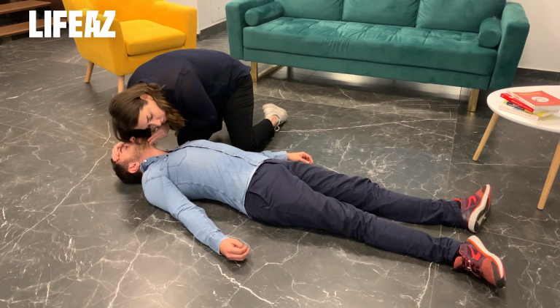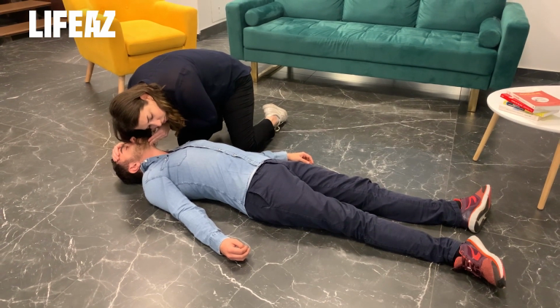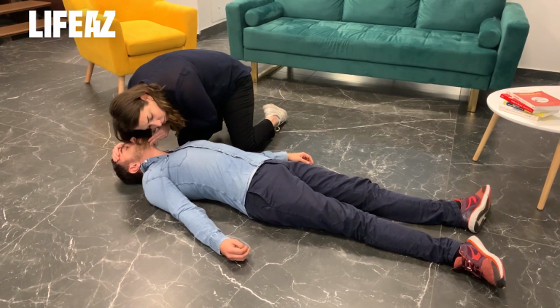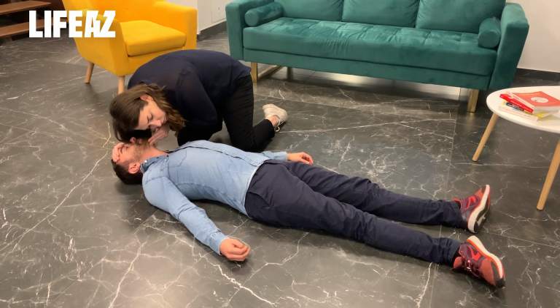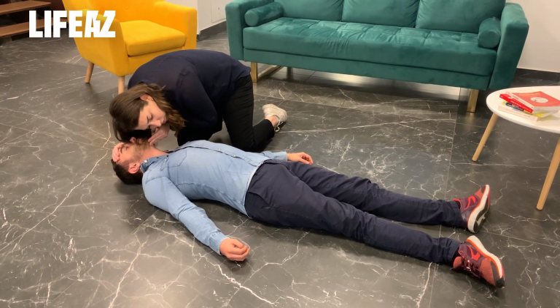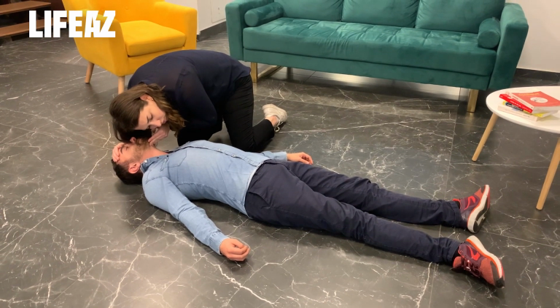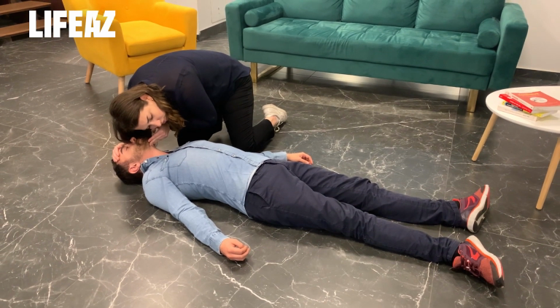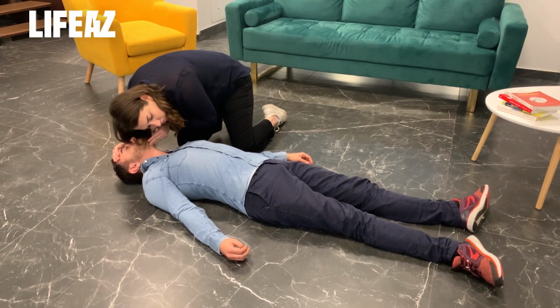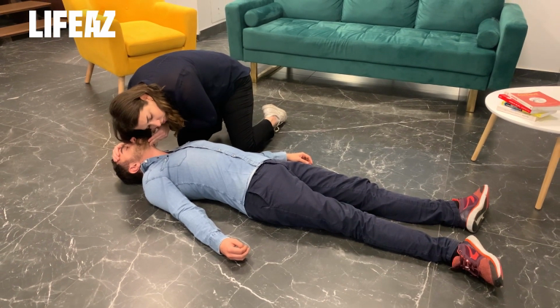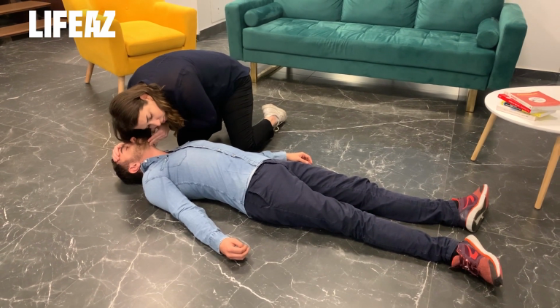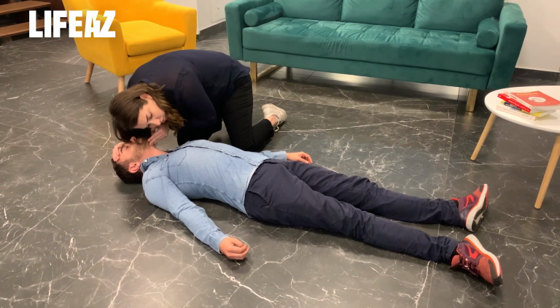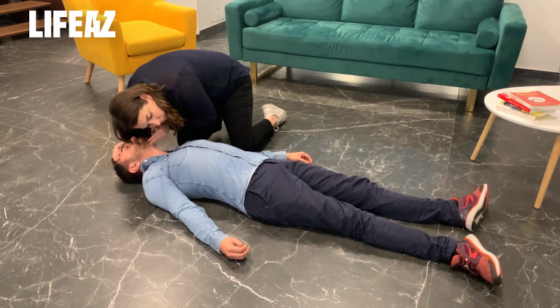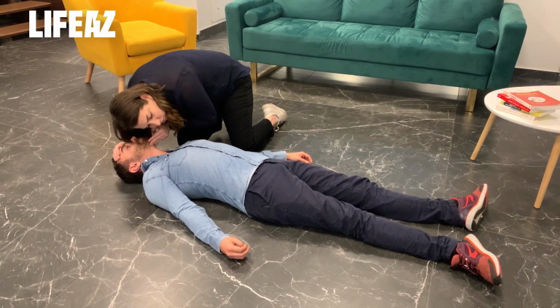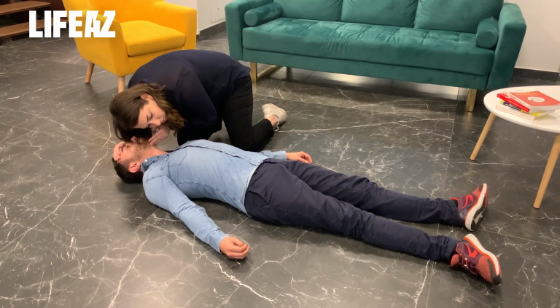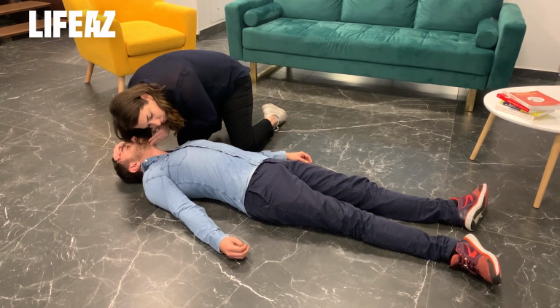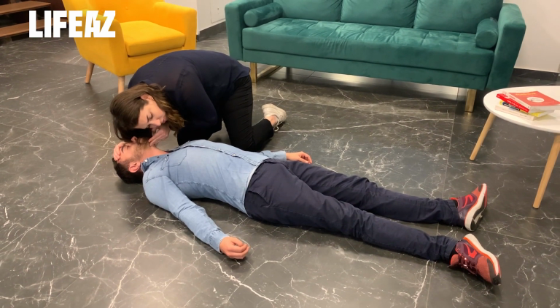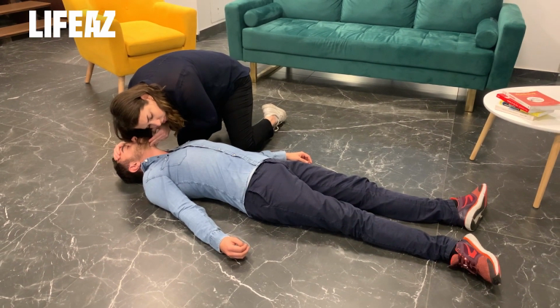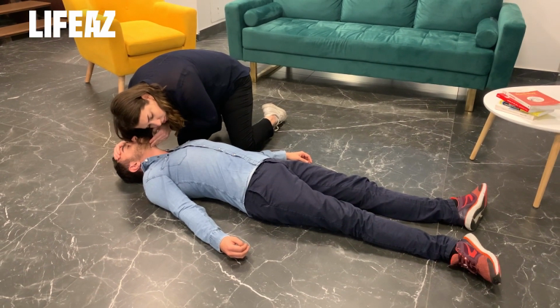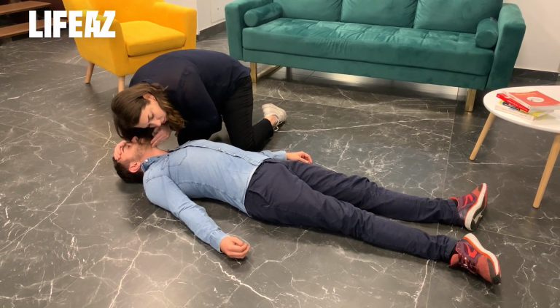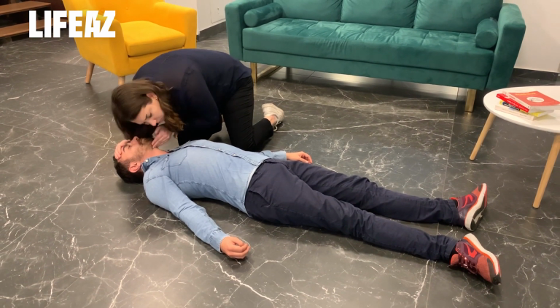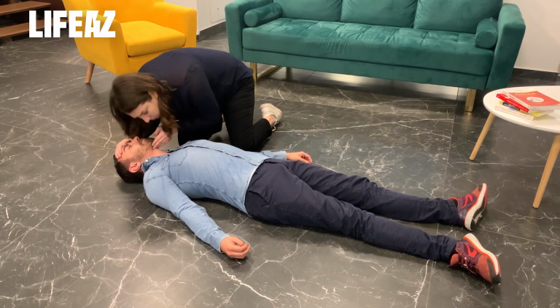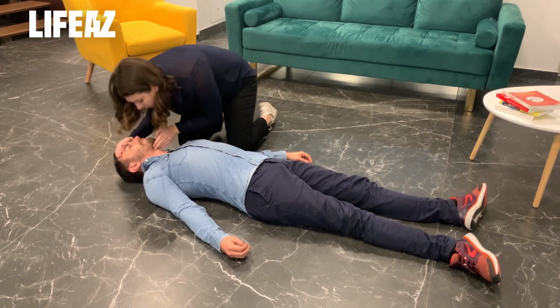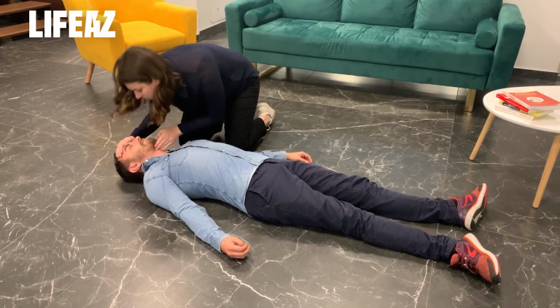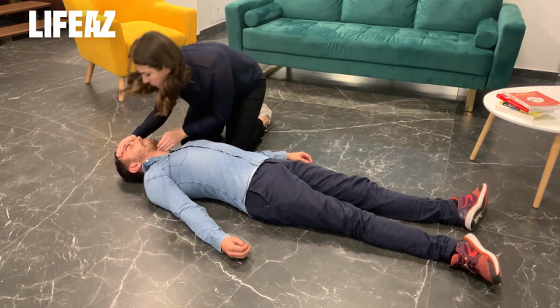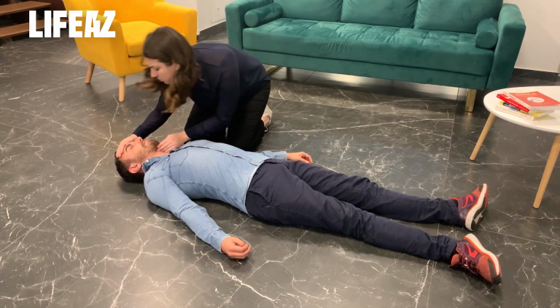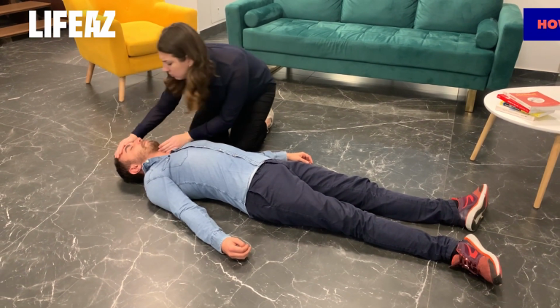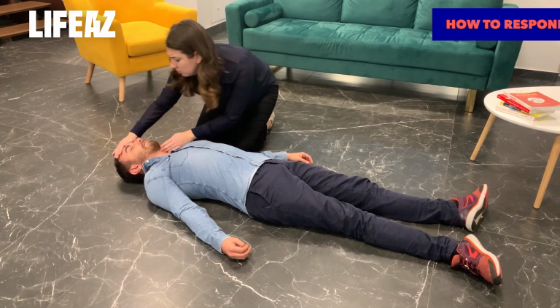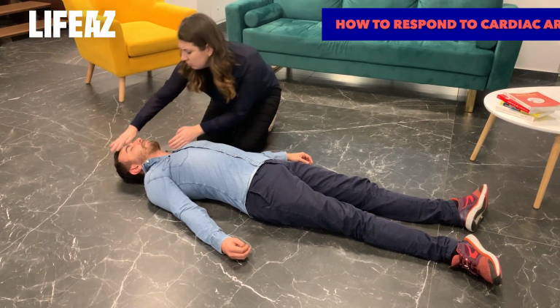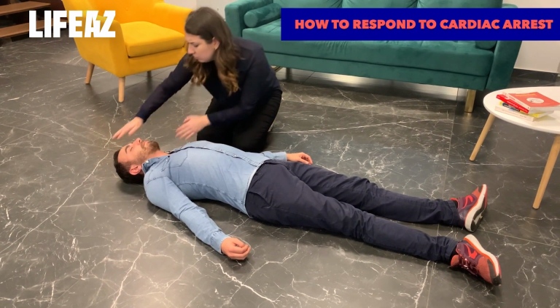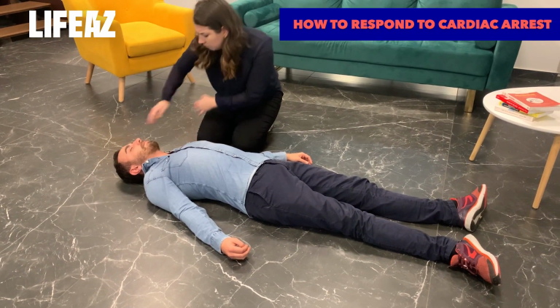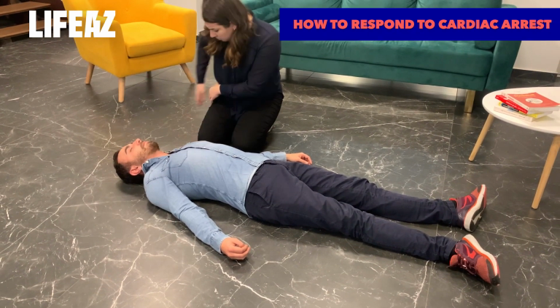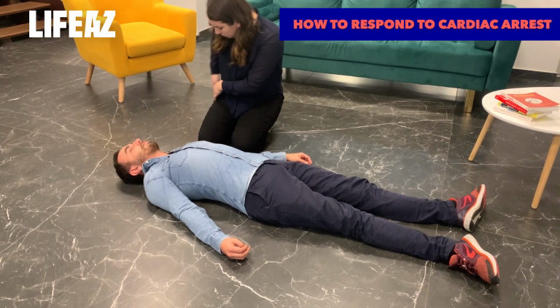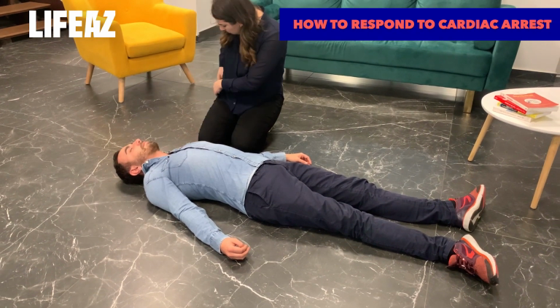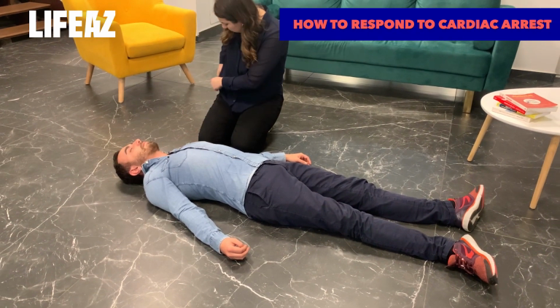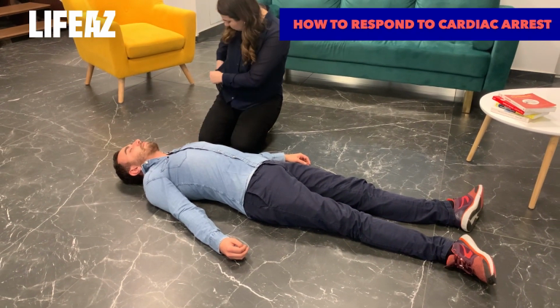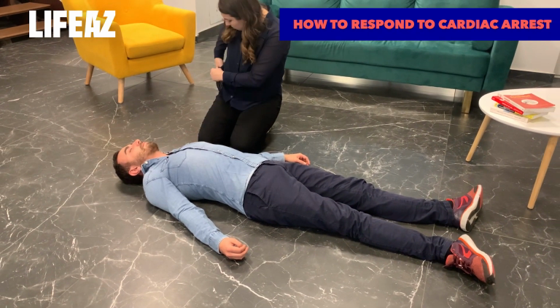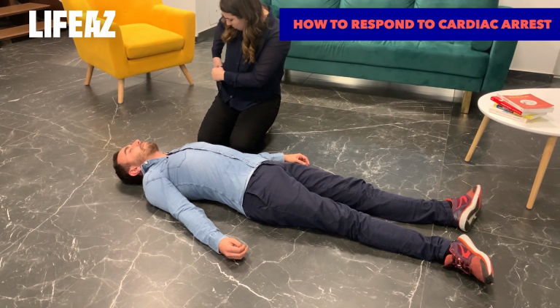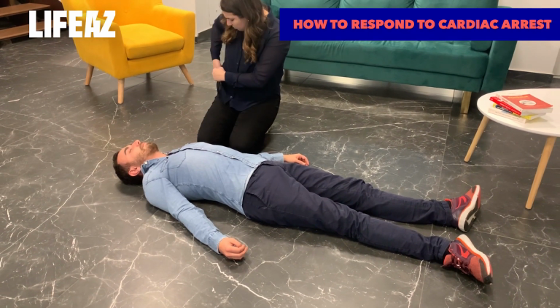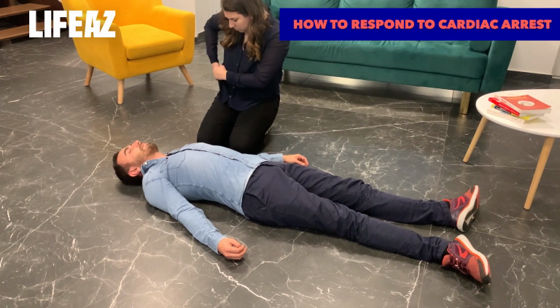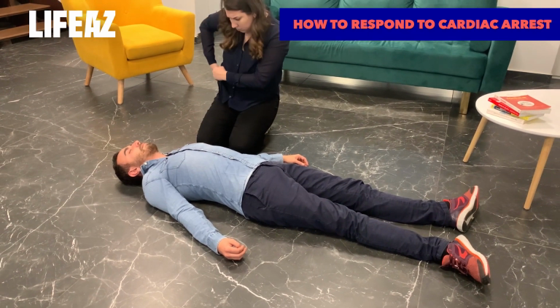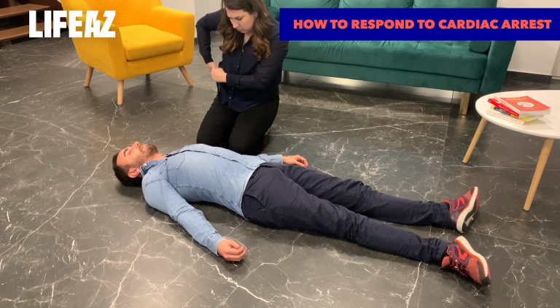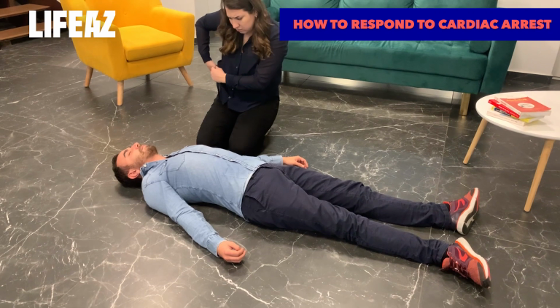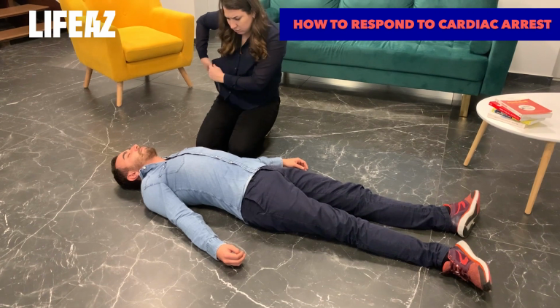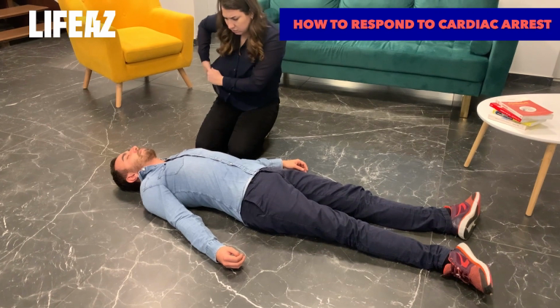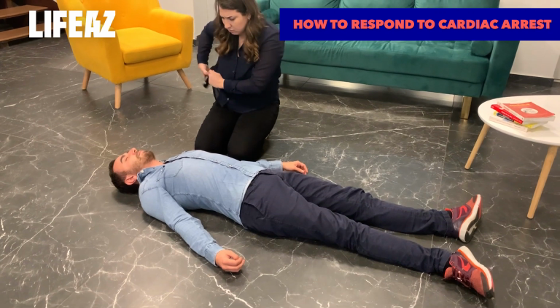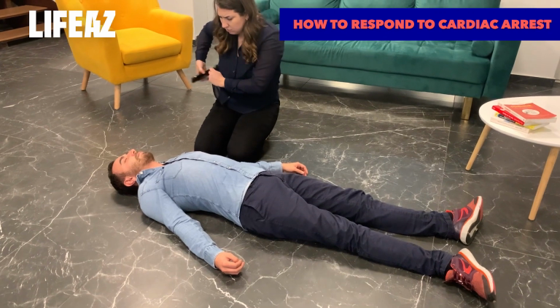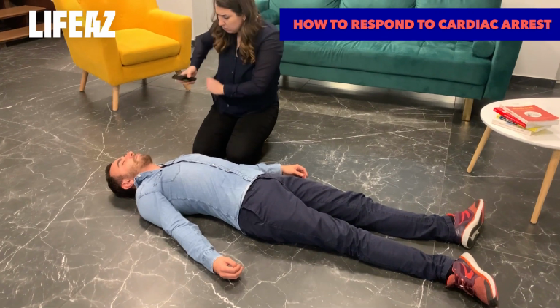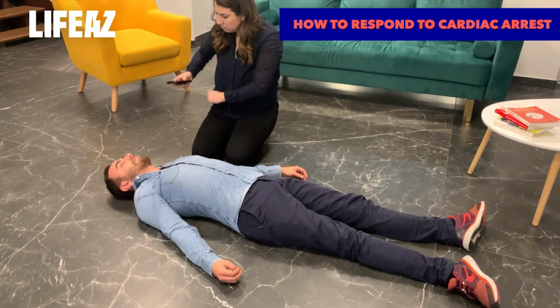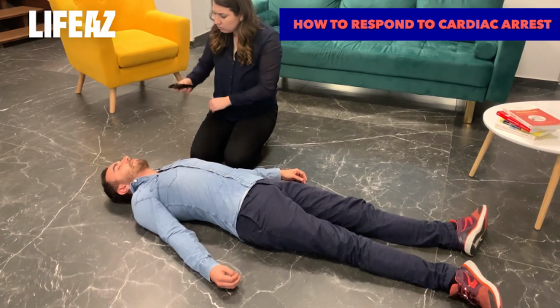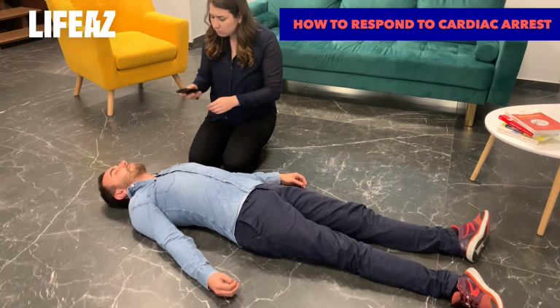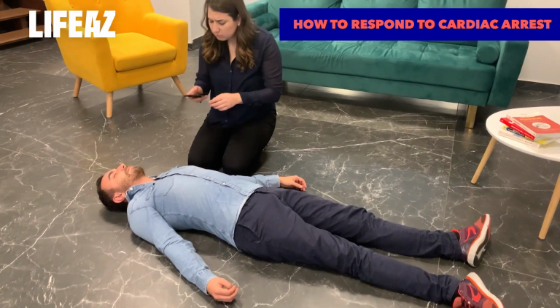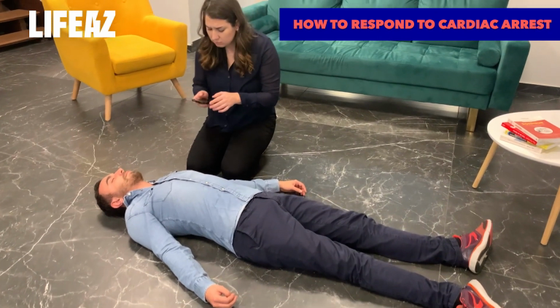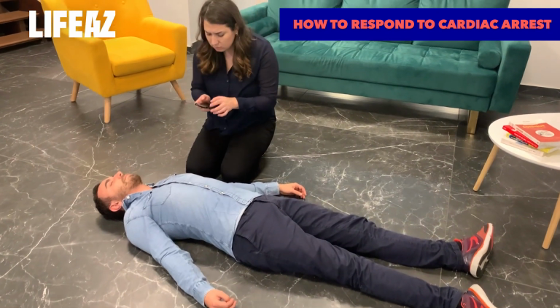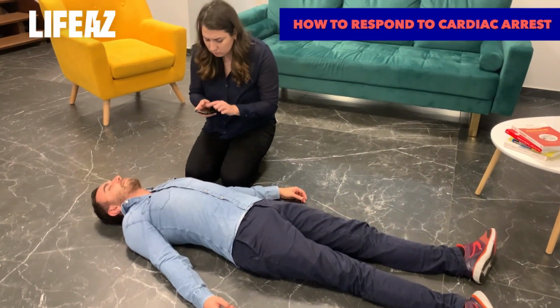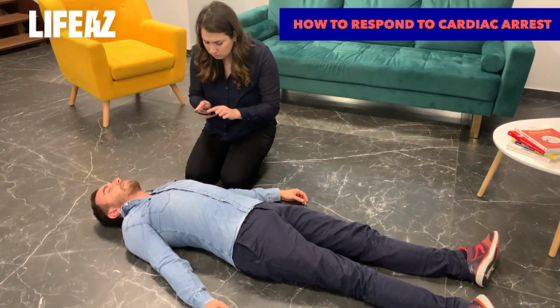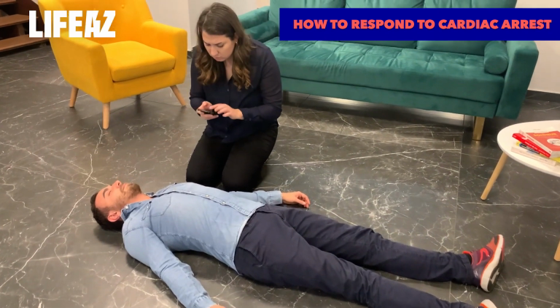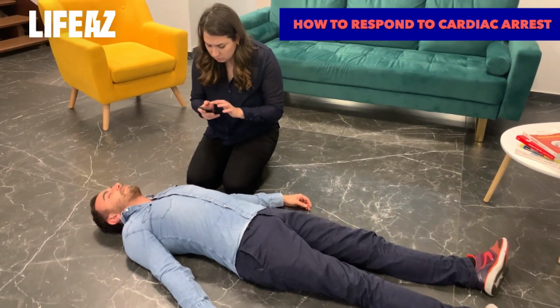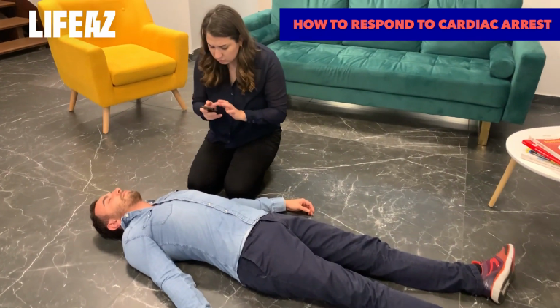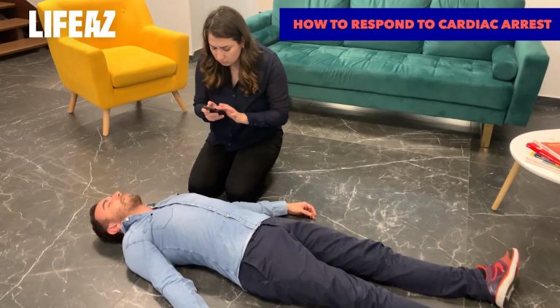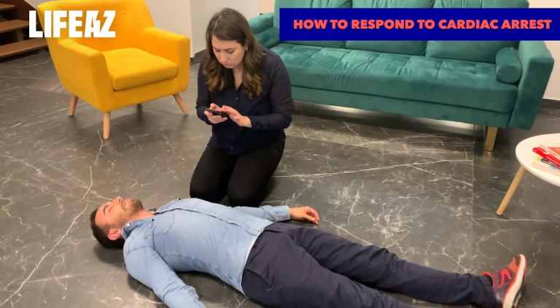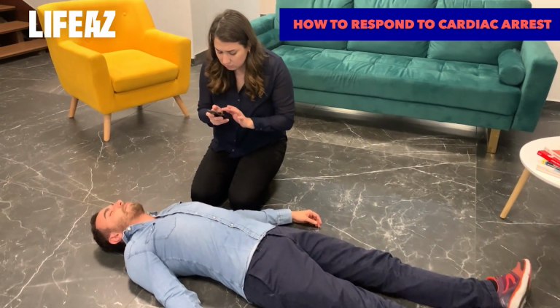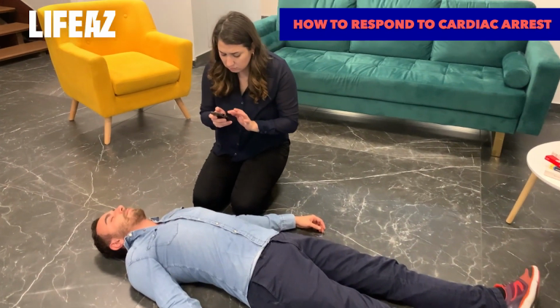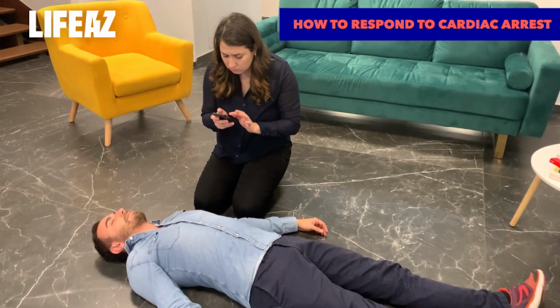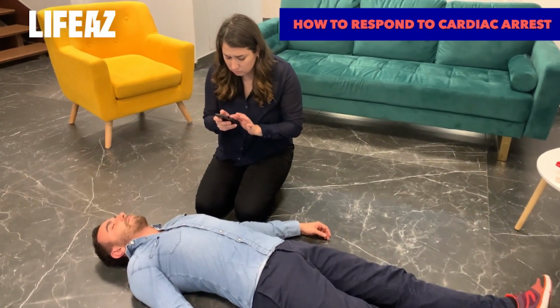The man is unconscious and his chest isn't rising — he's in cardiac arrest. Stay calm. You only have three things to do.